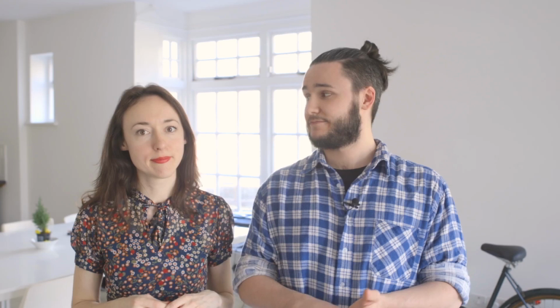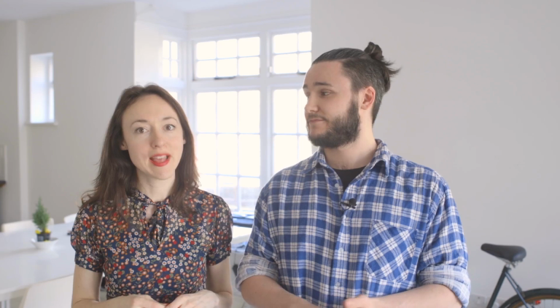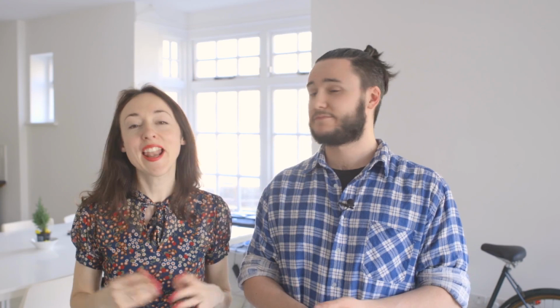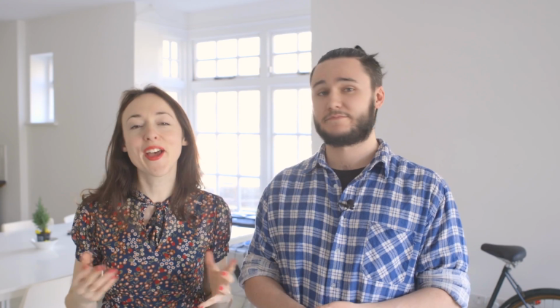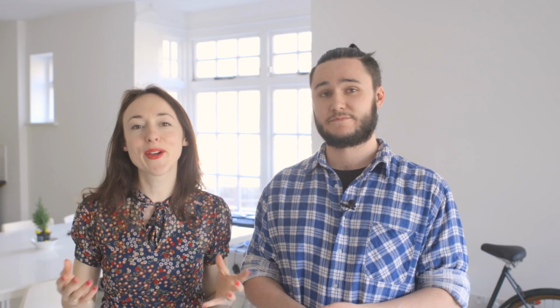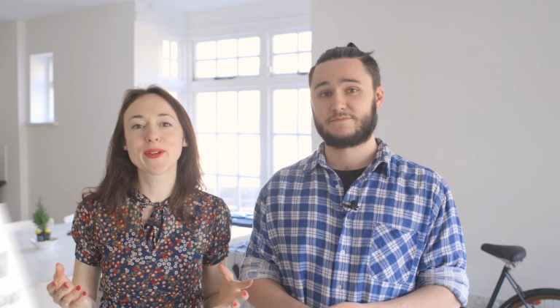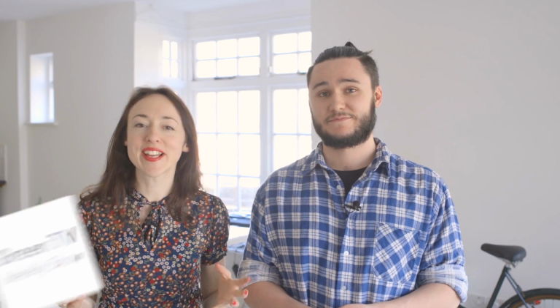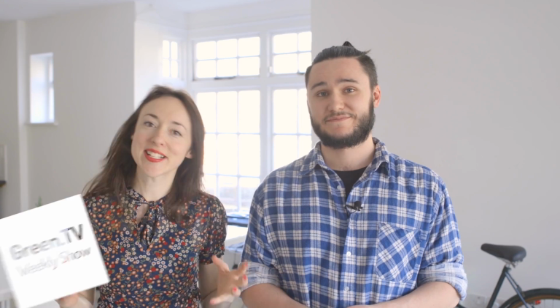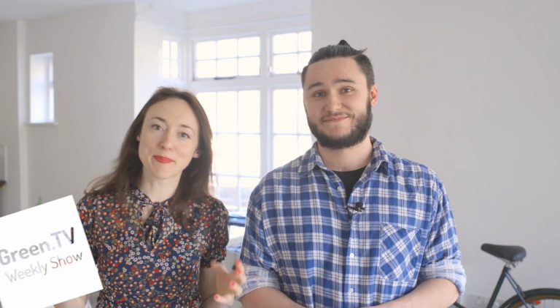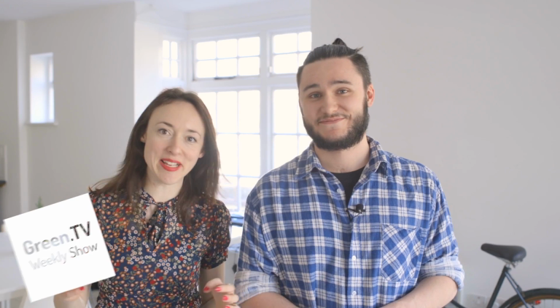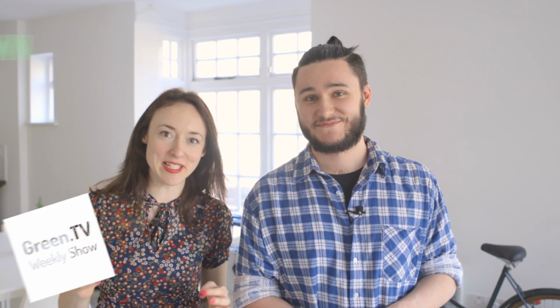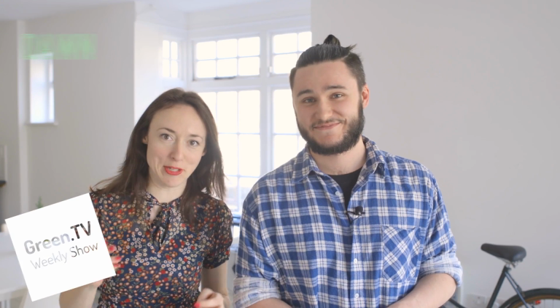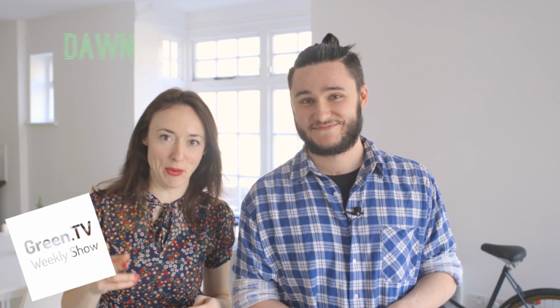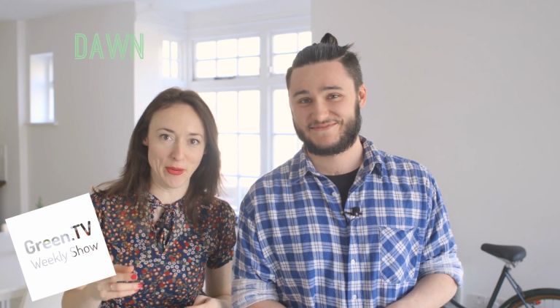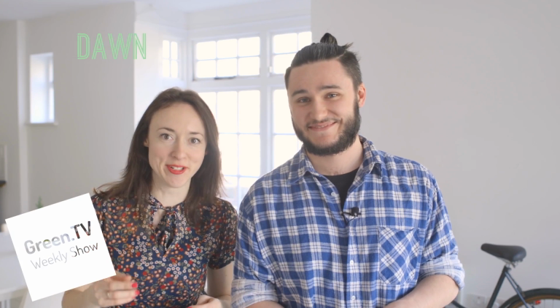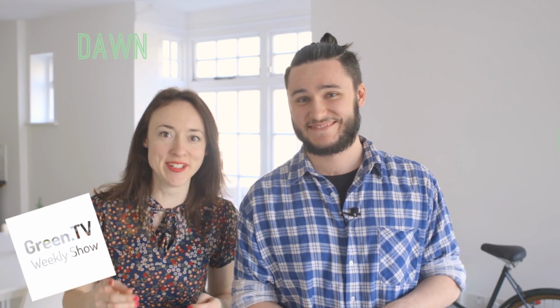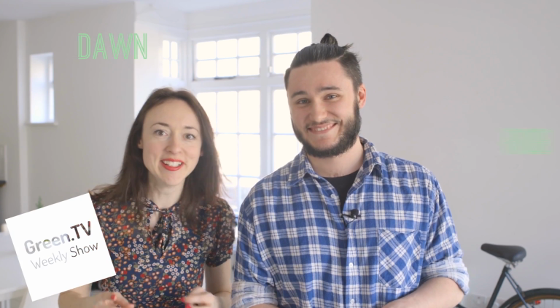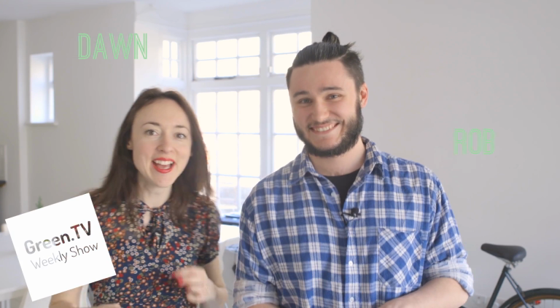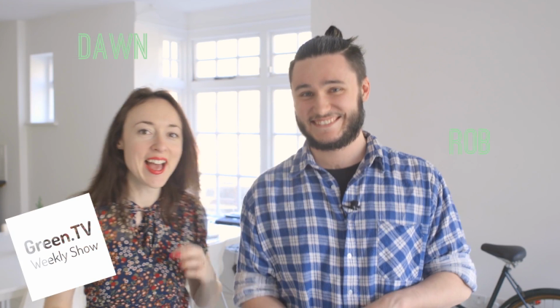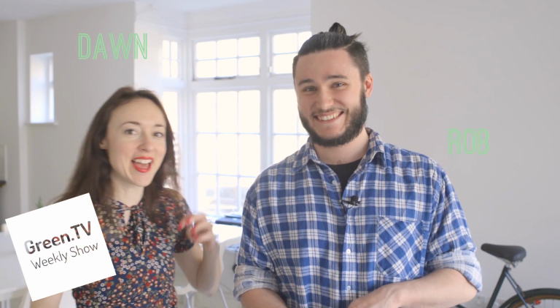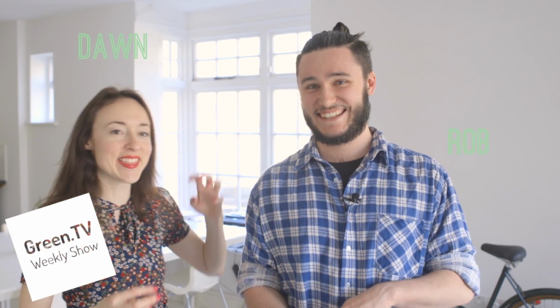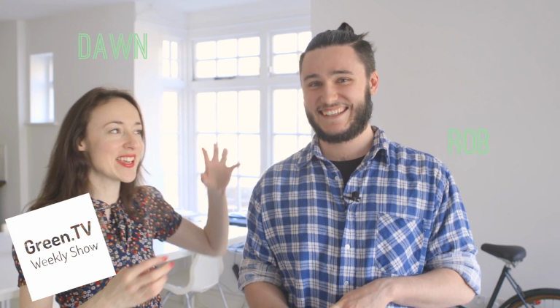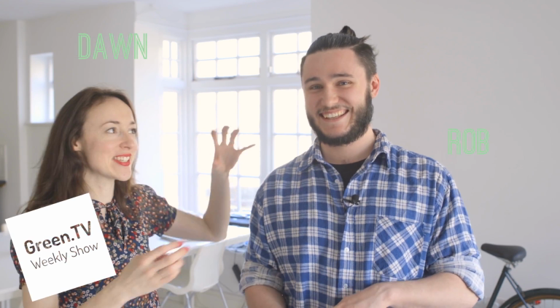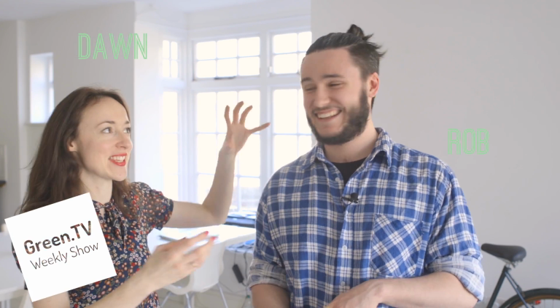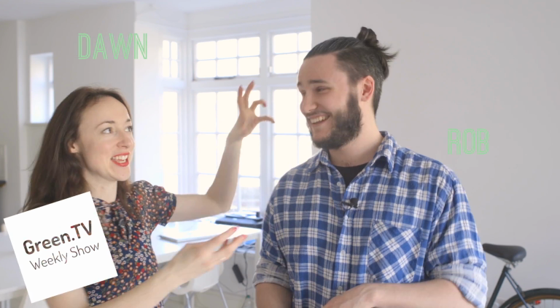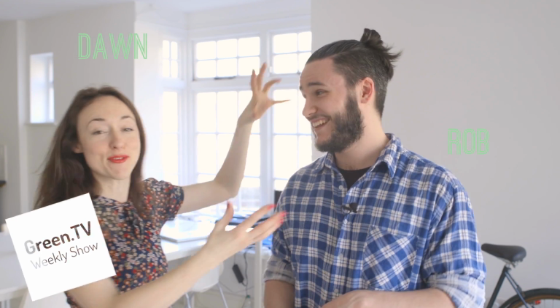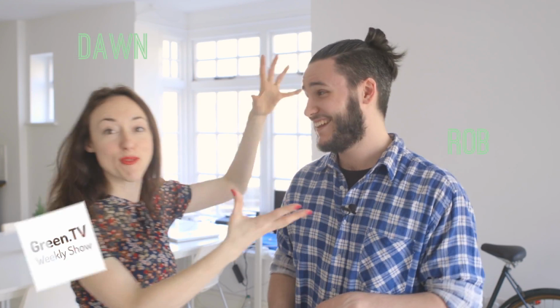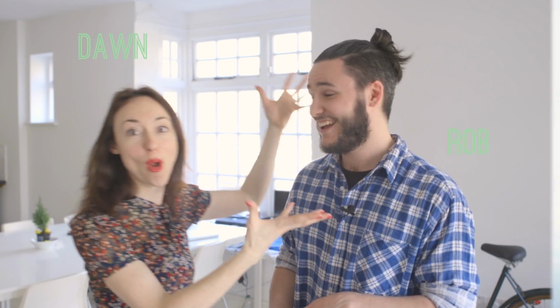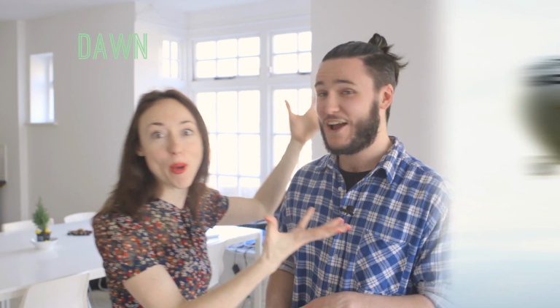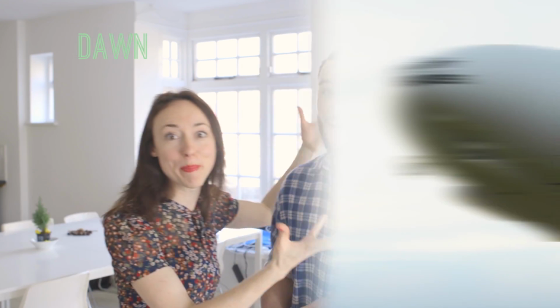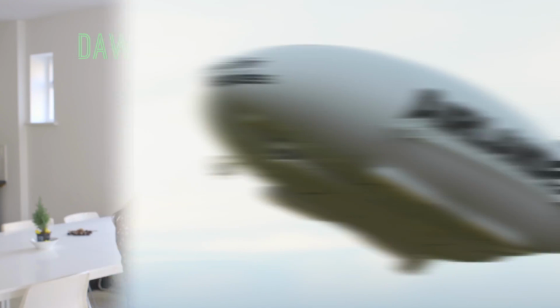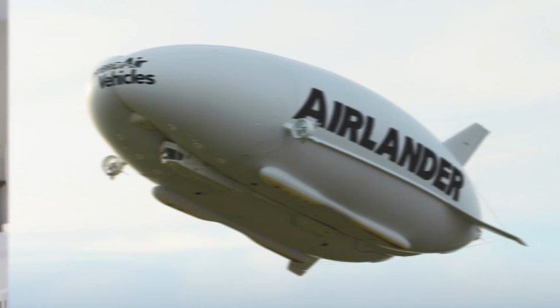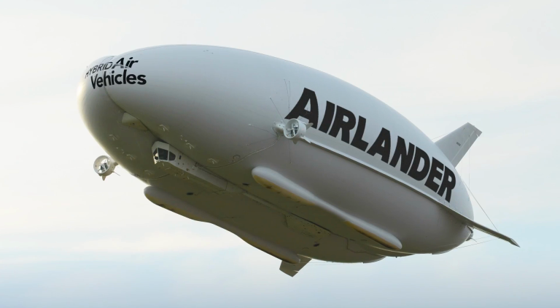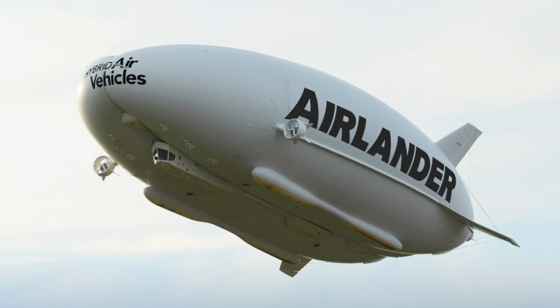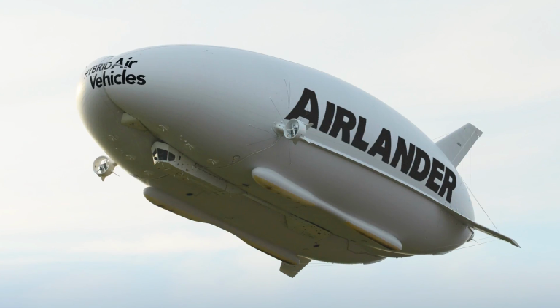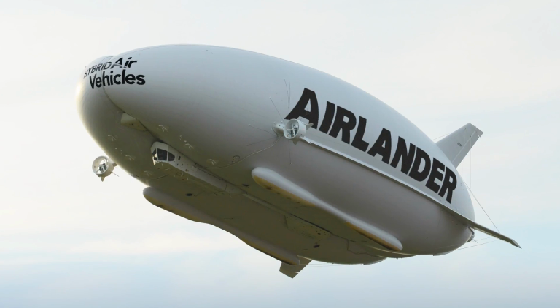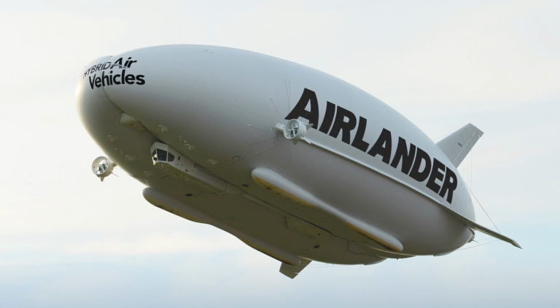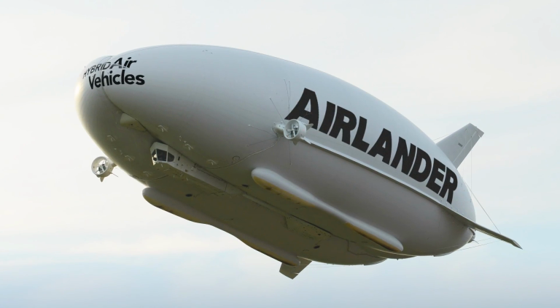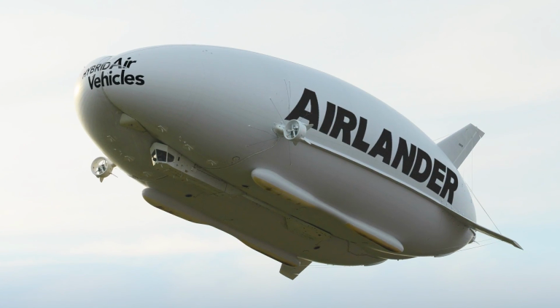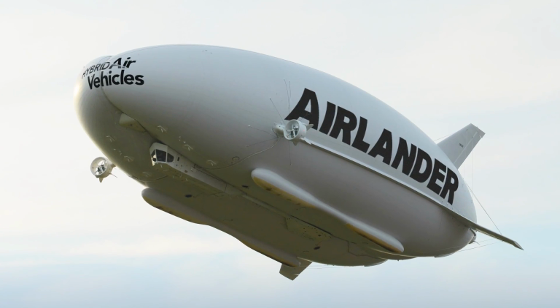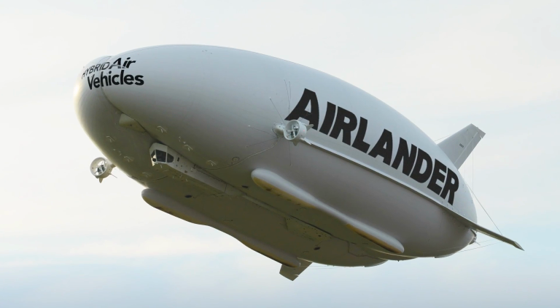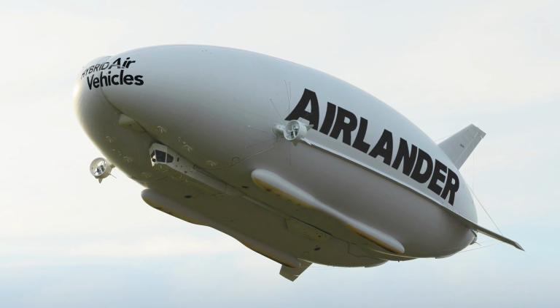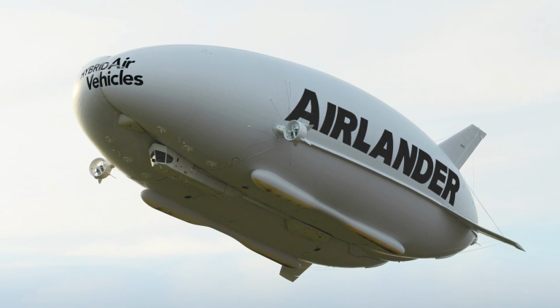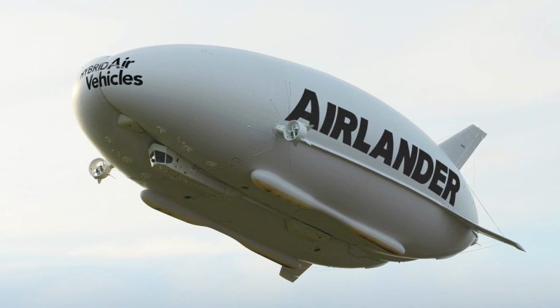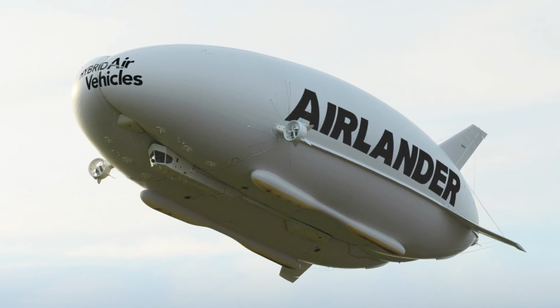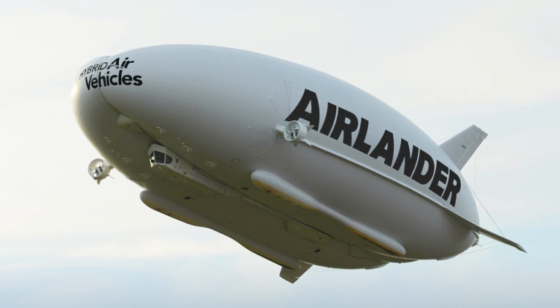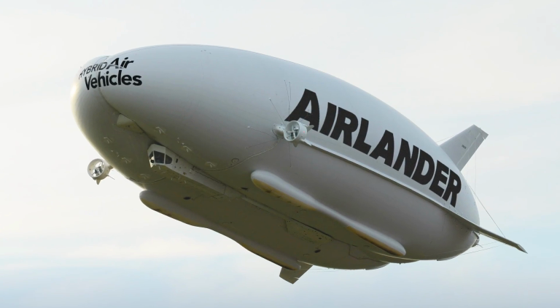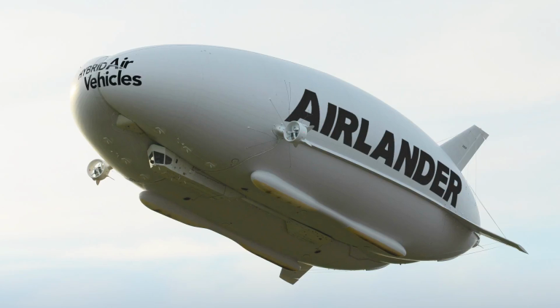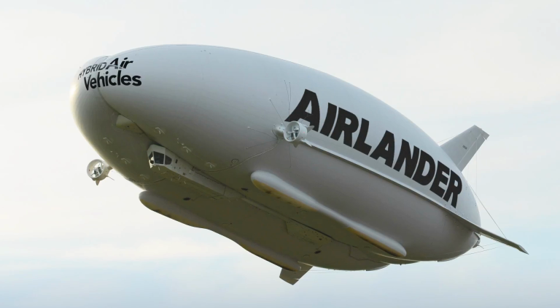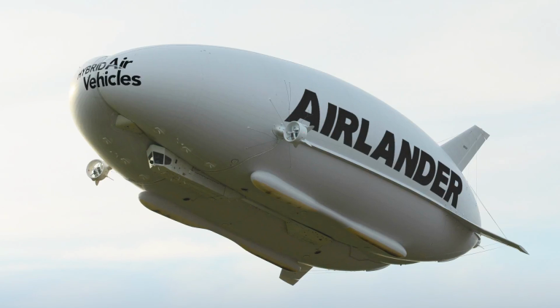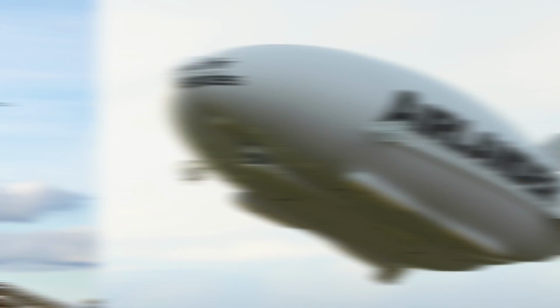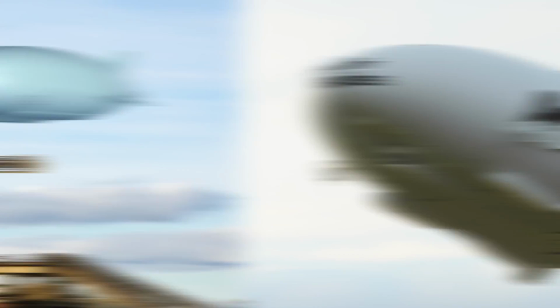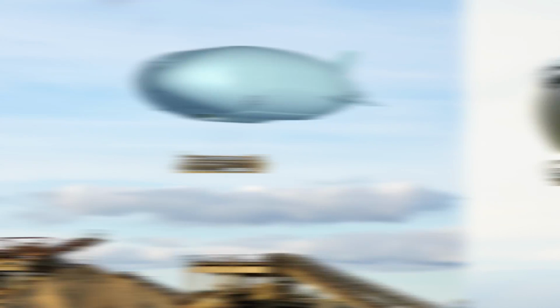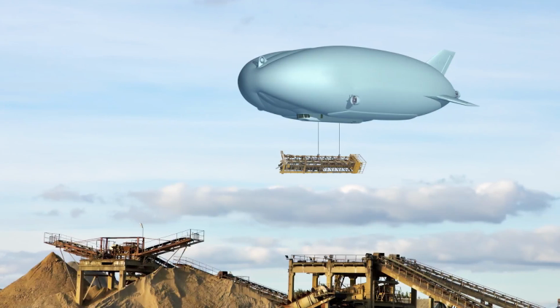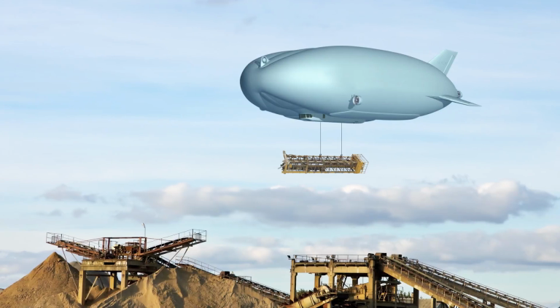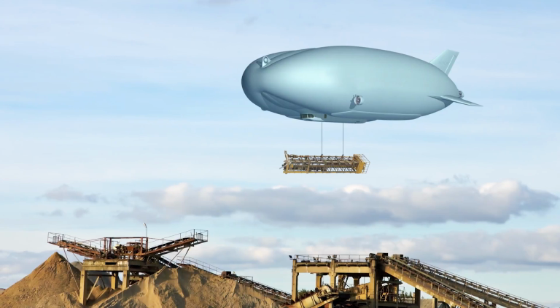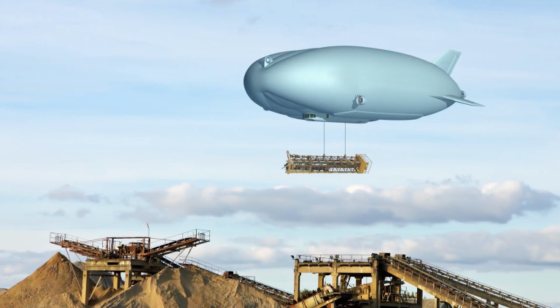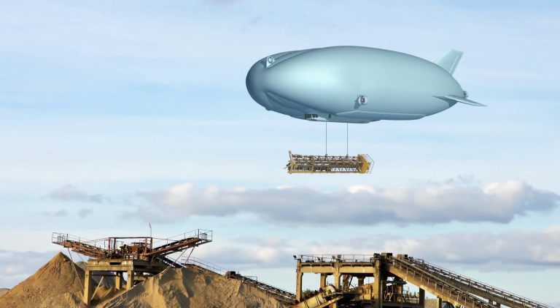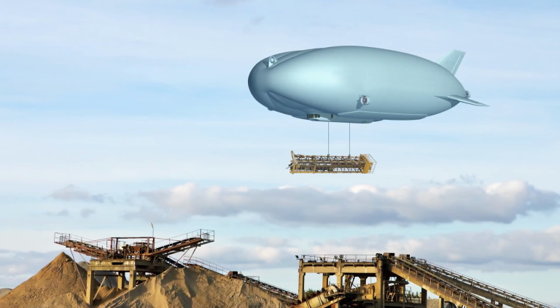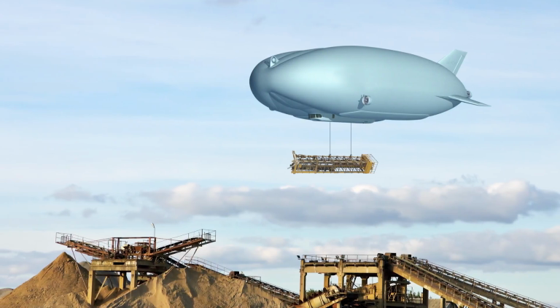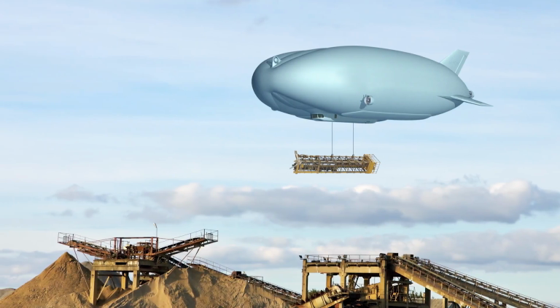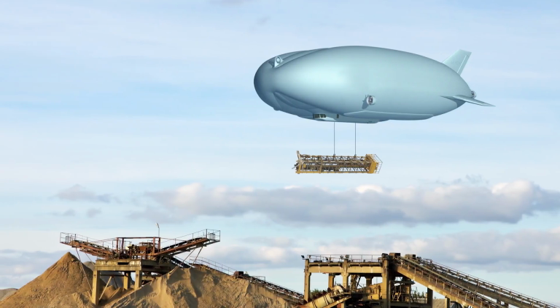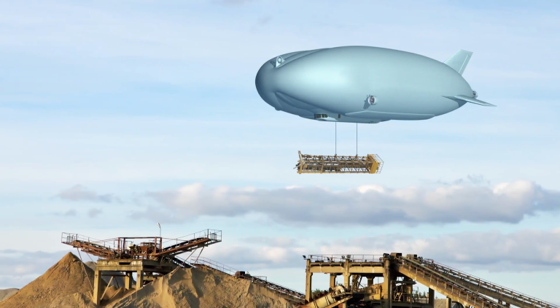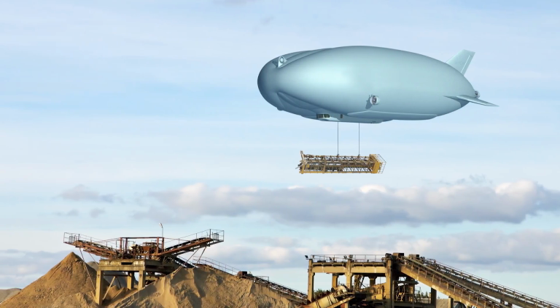Hello, it's me Dawn, and this is Rob. Check this out. Behold, Air Lander.